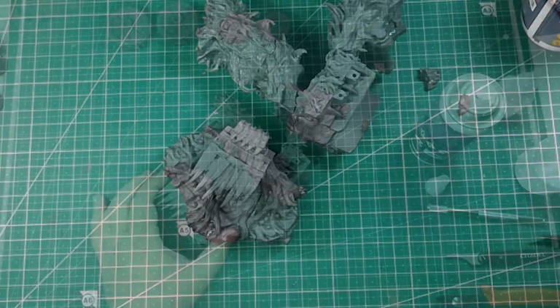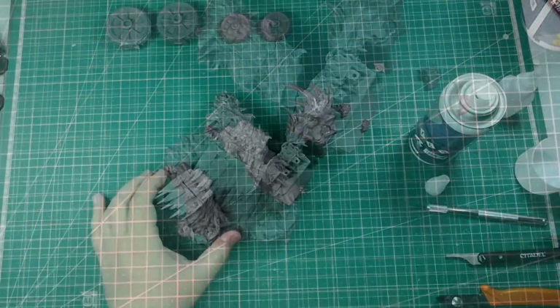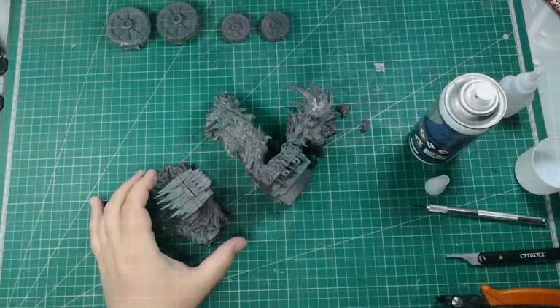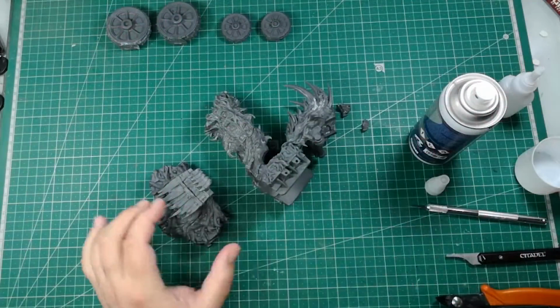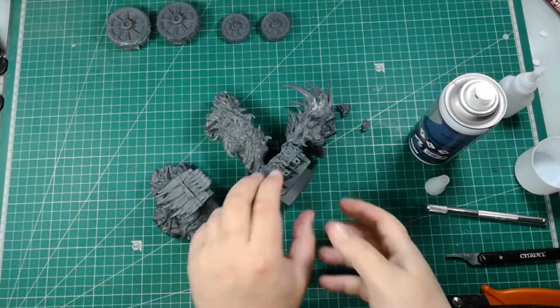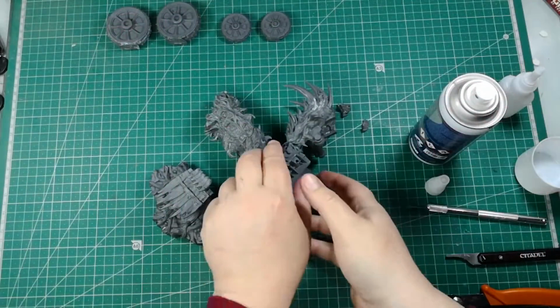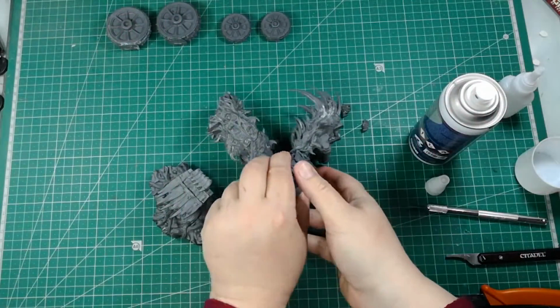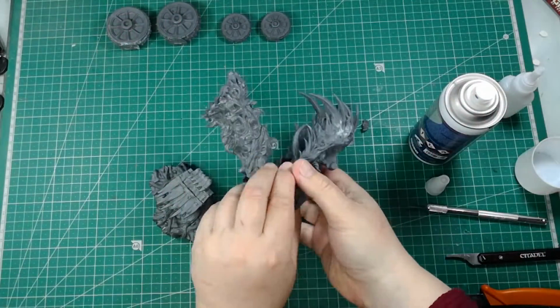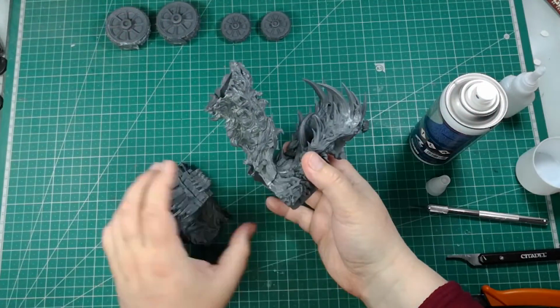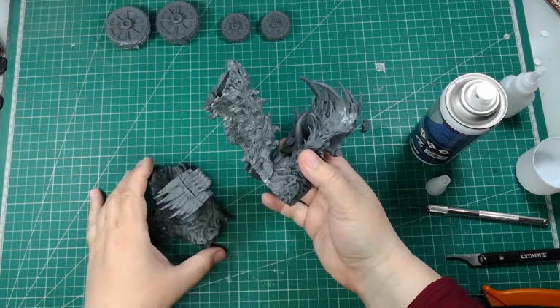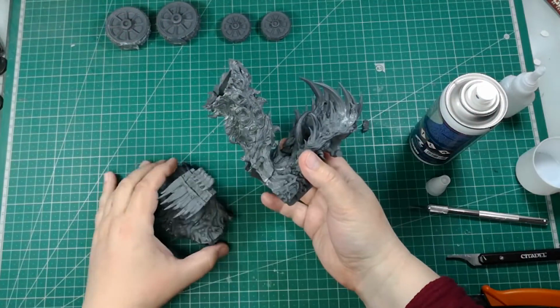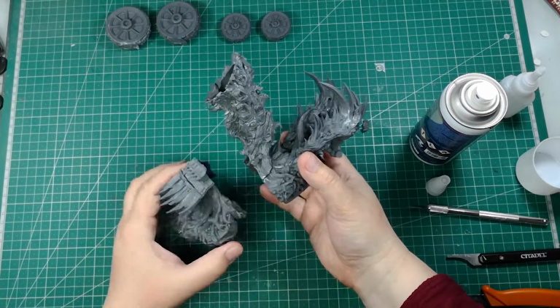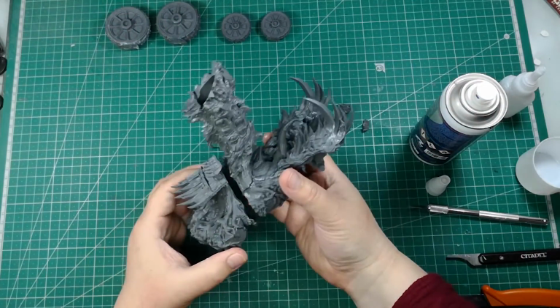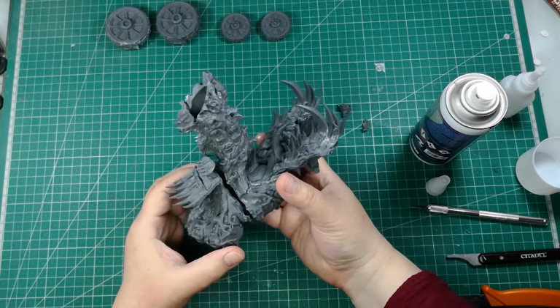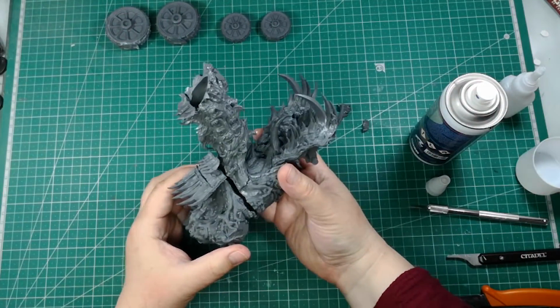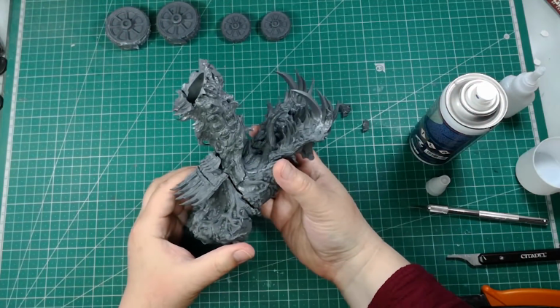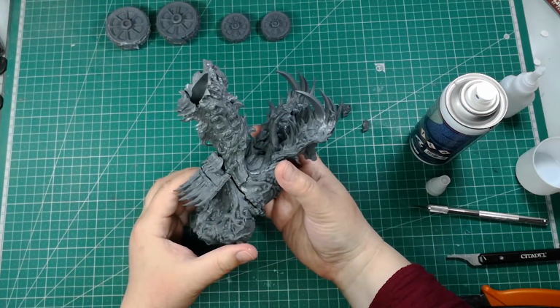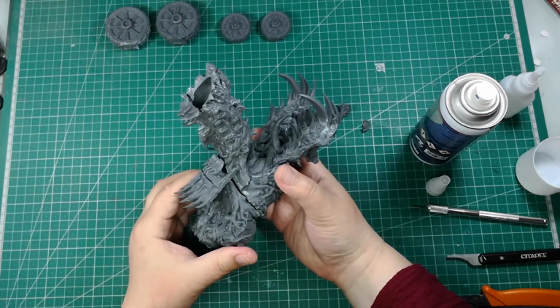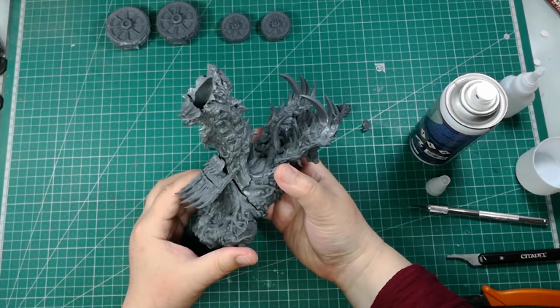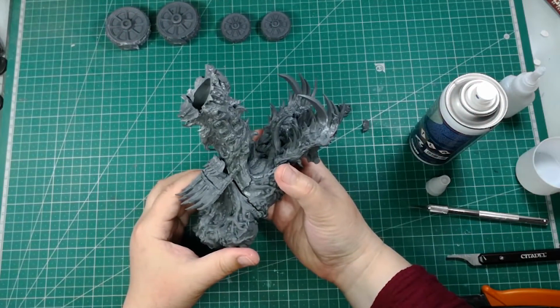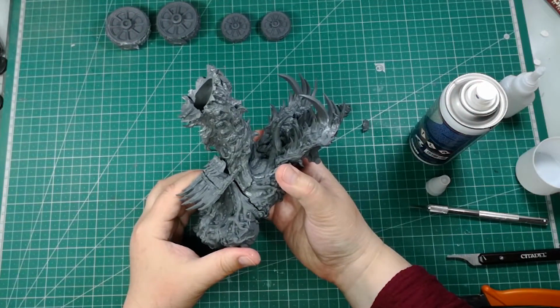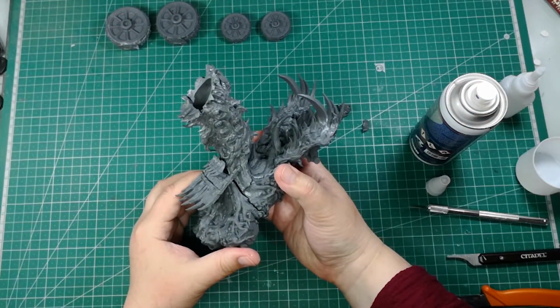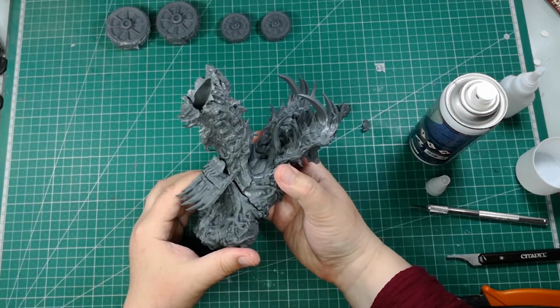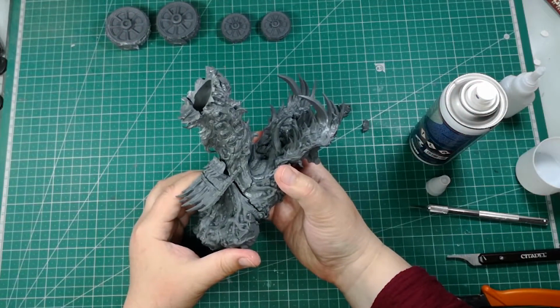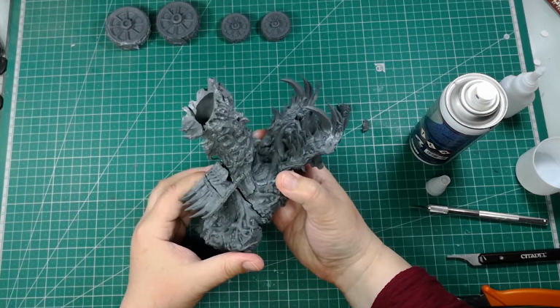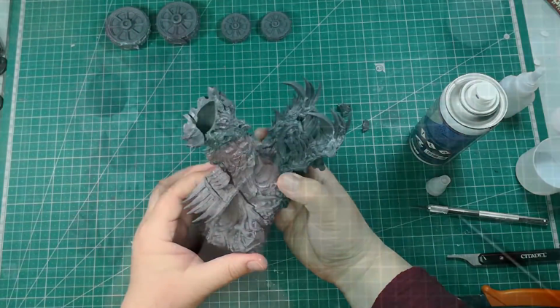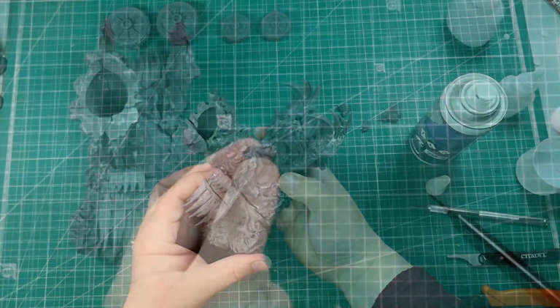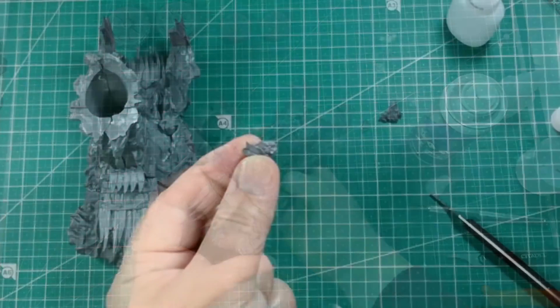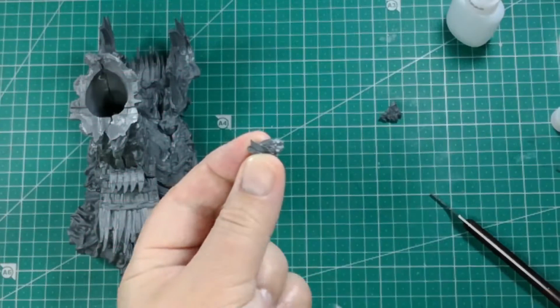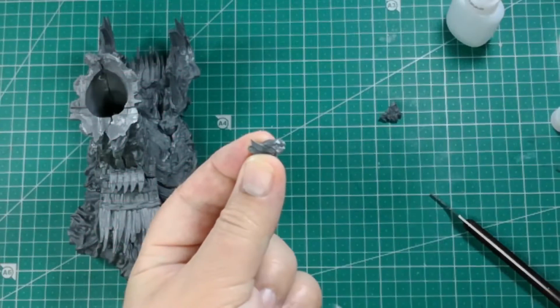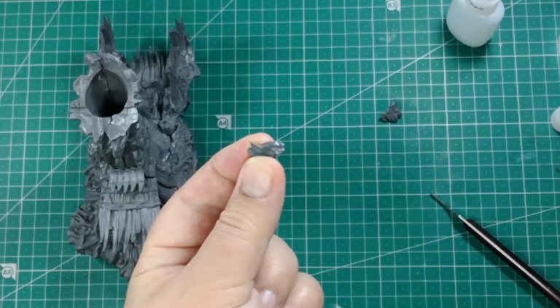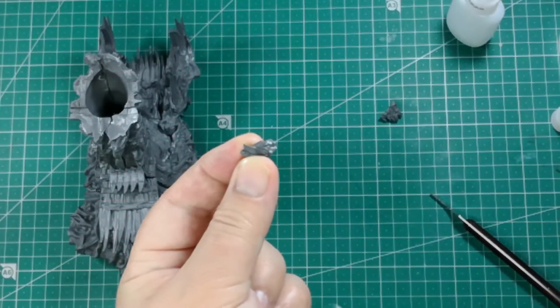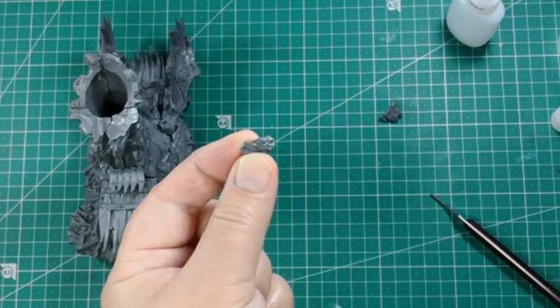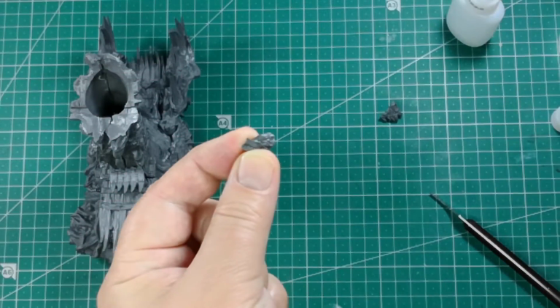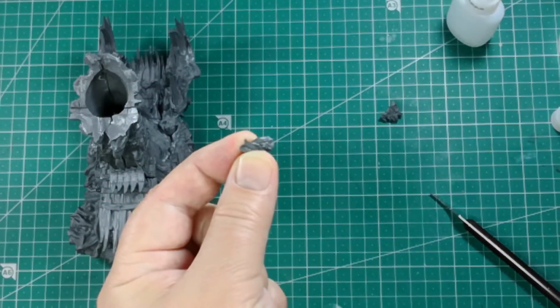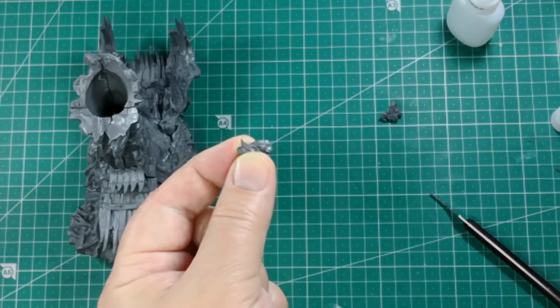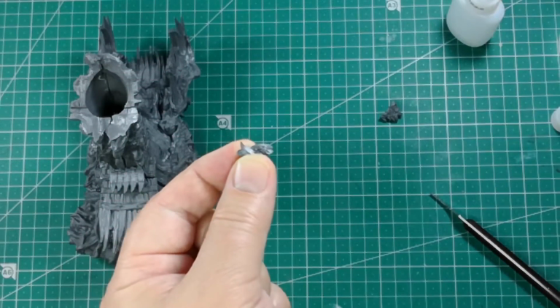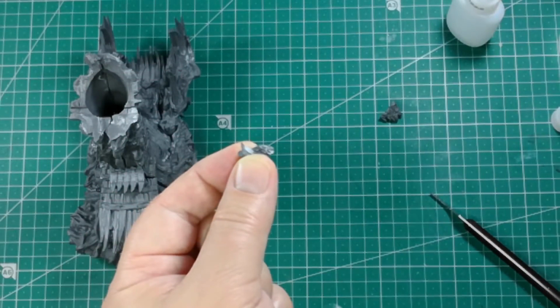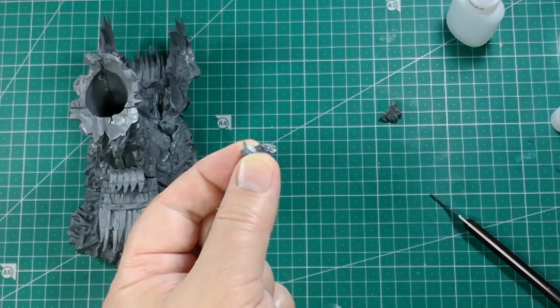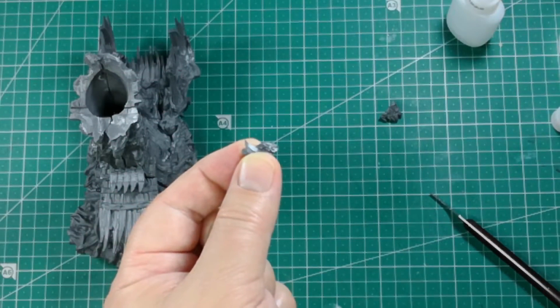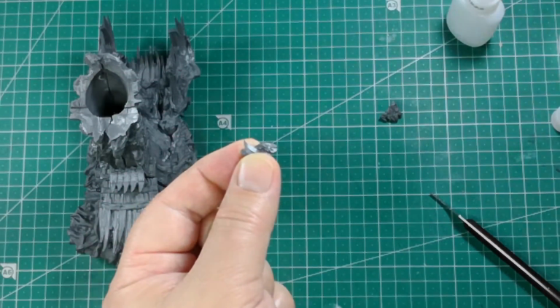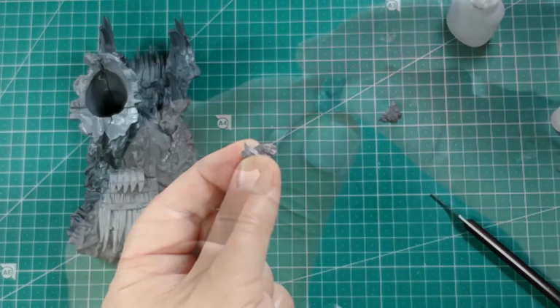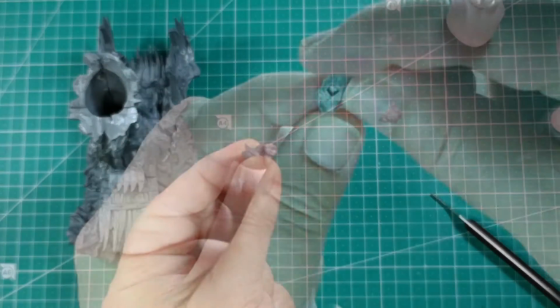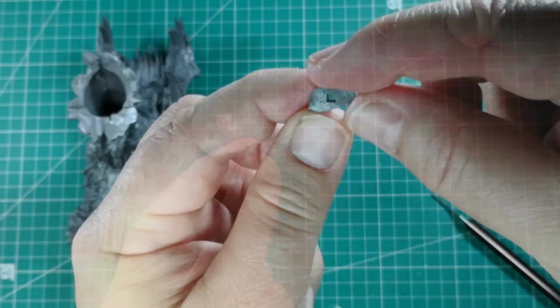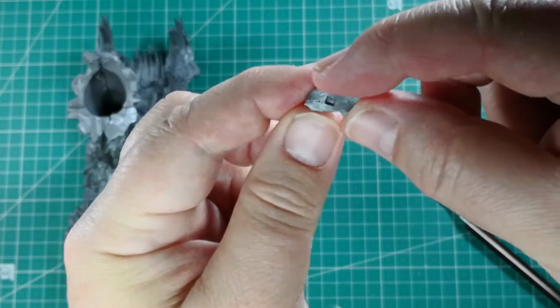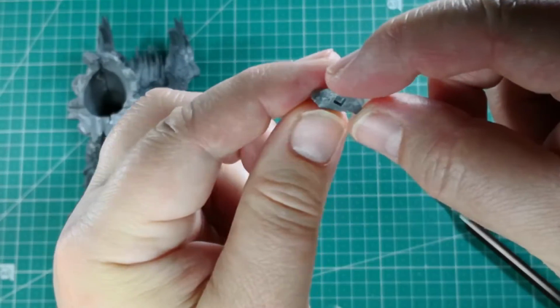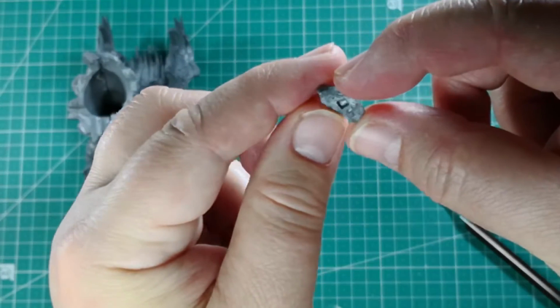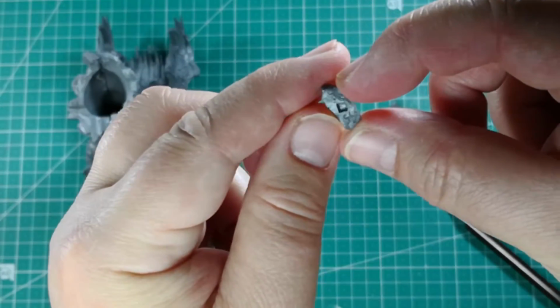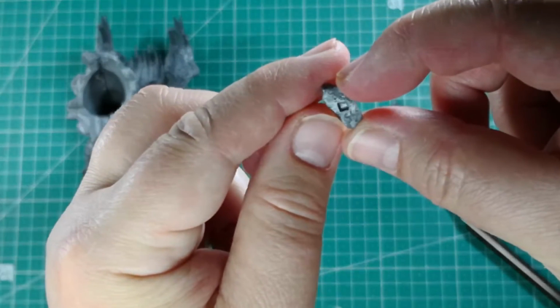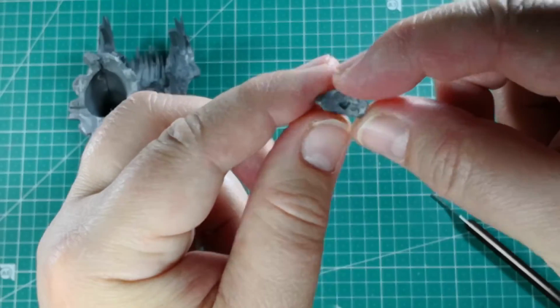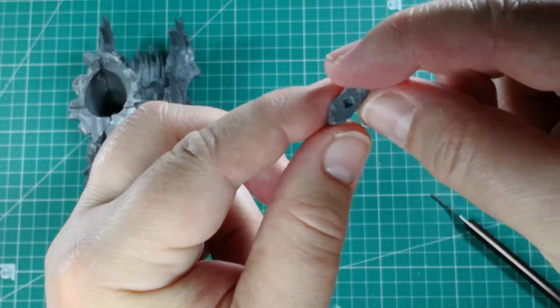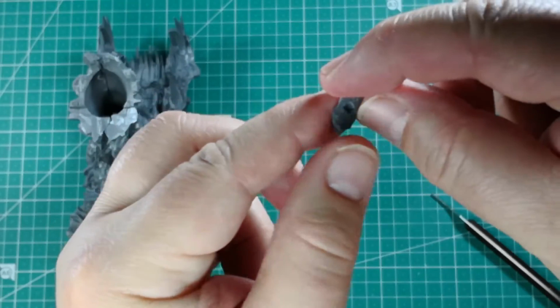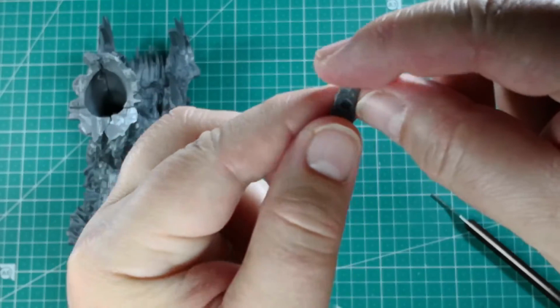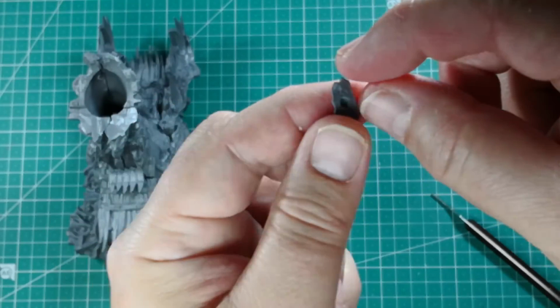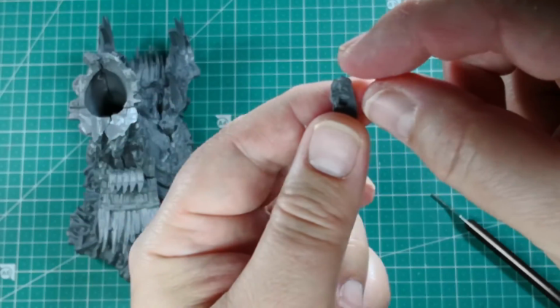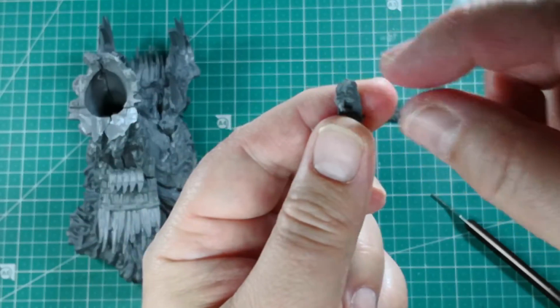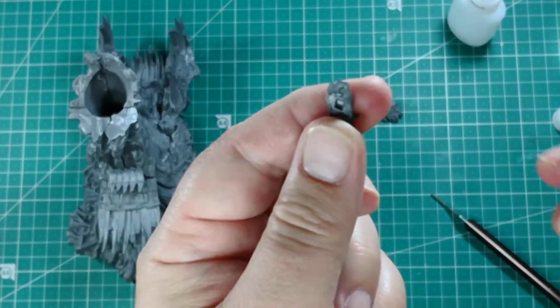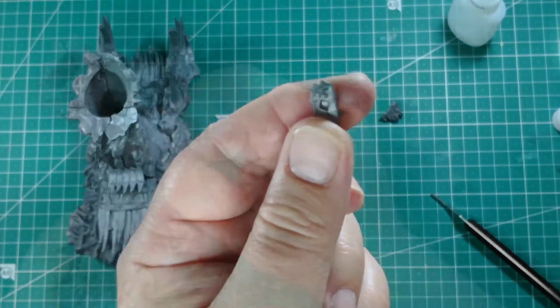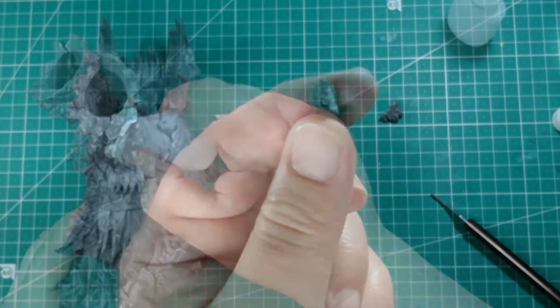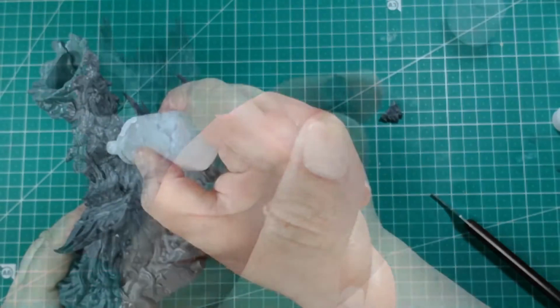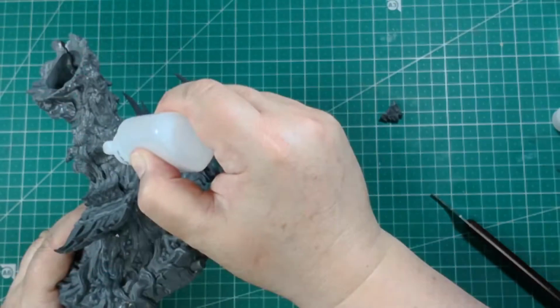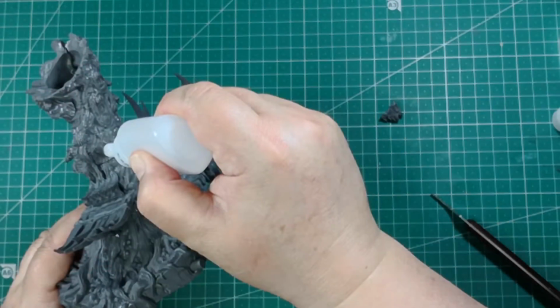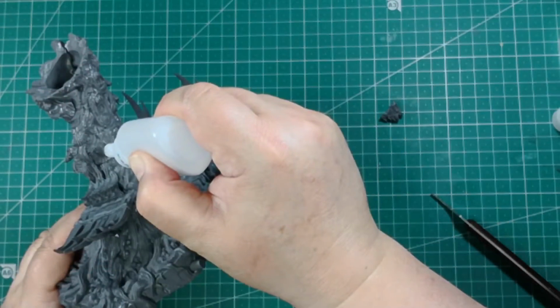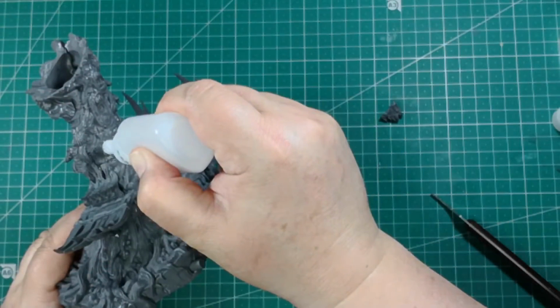At this point we can attach all the main body together. It is almost done — only a few details left.